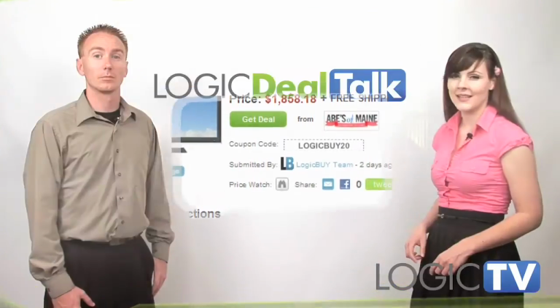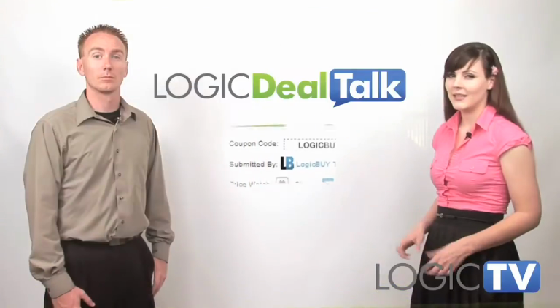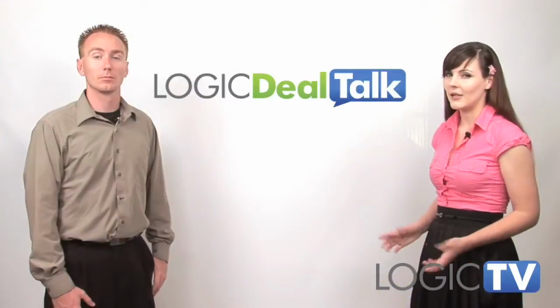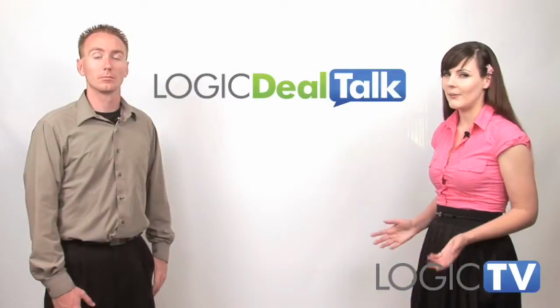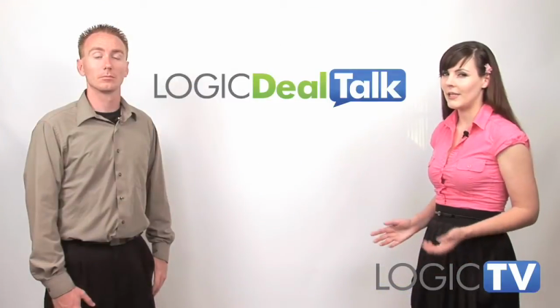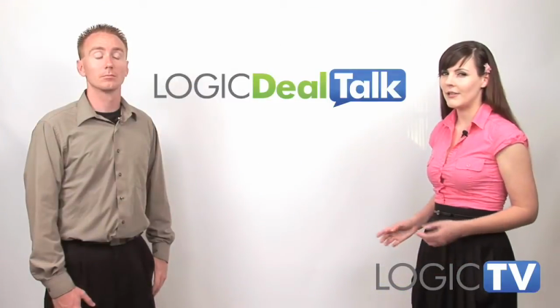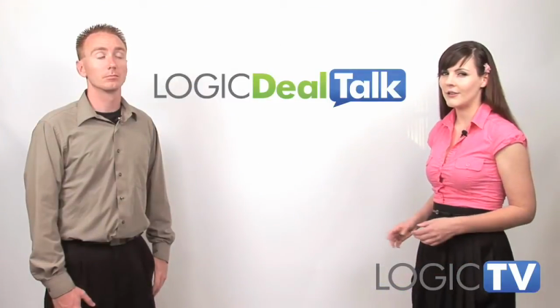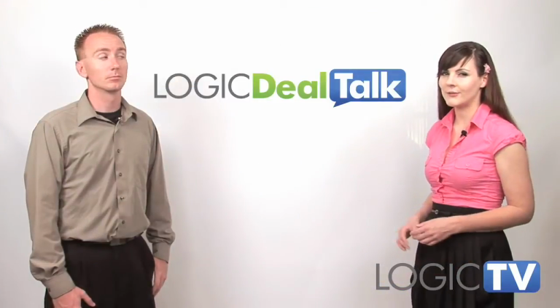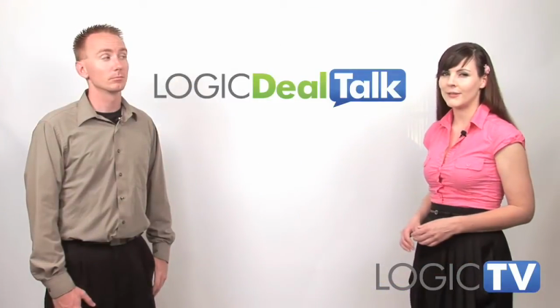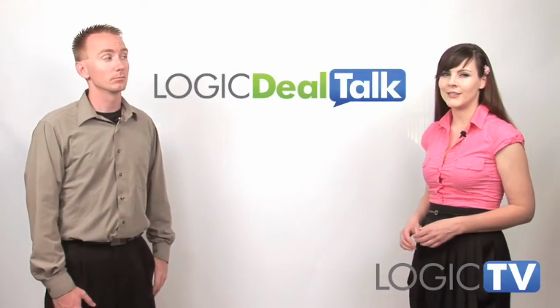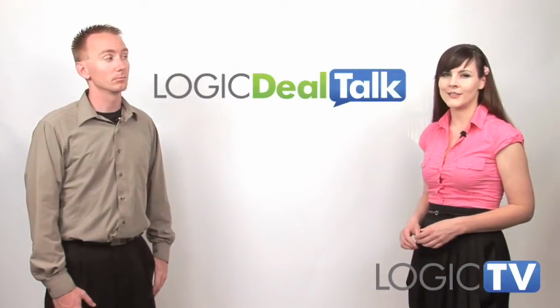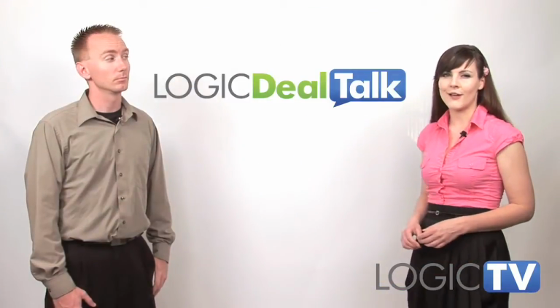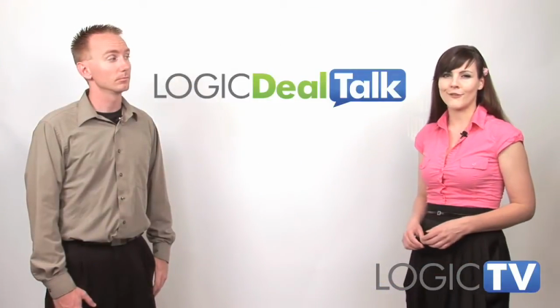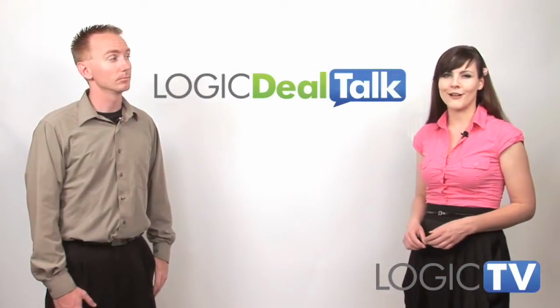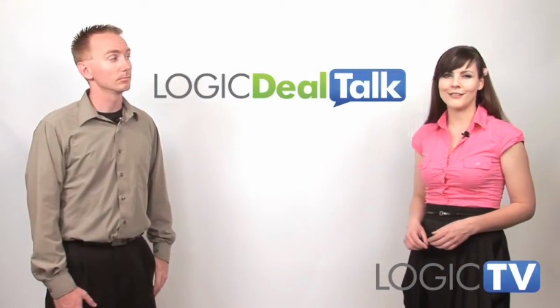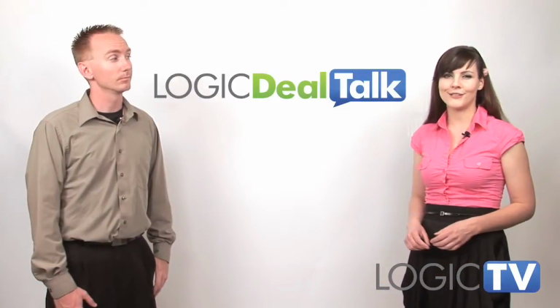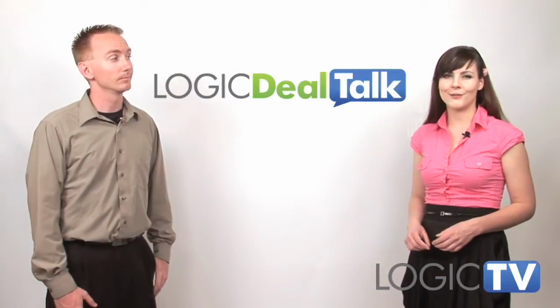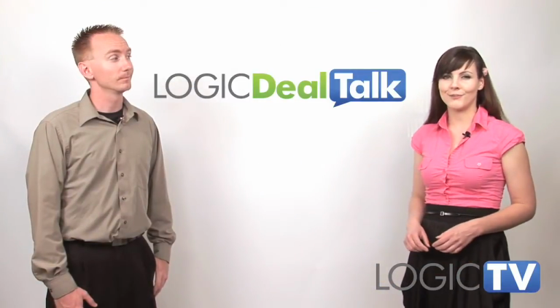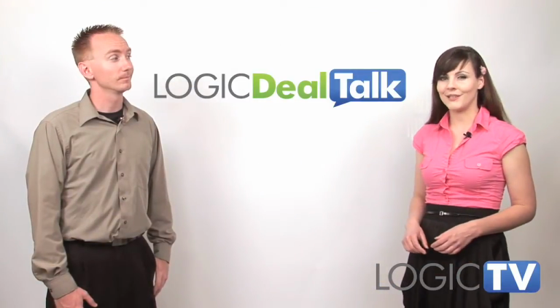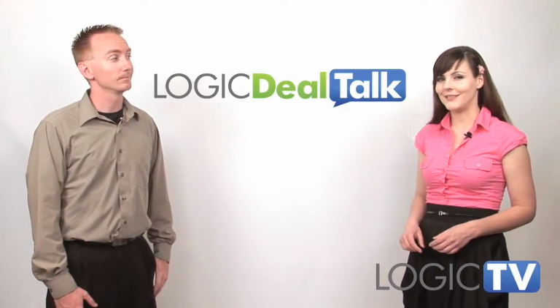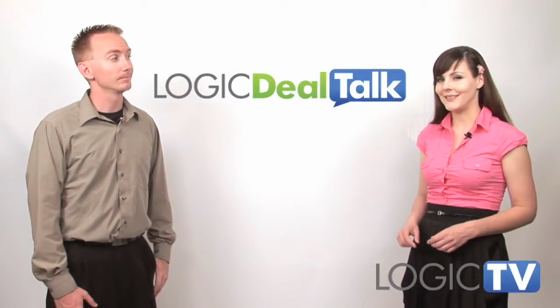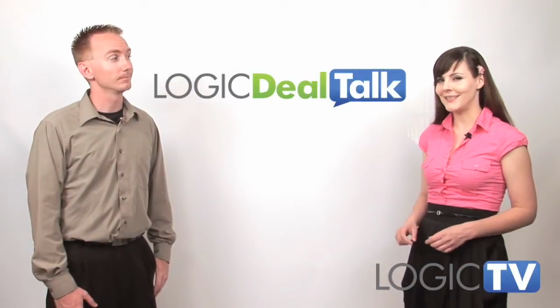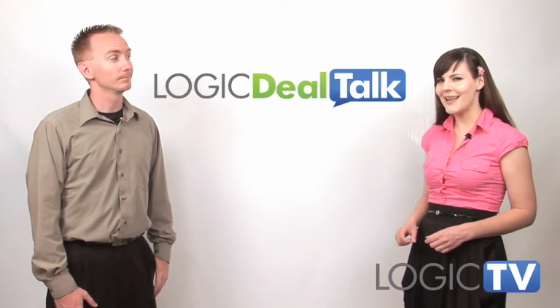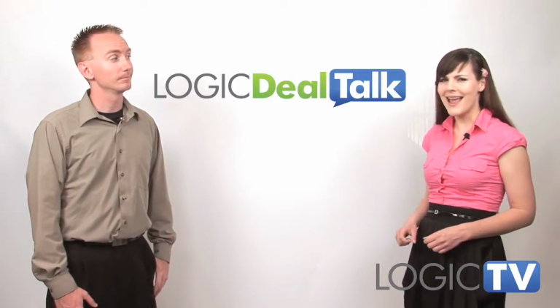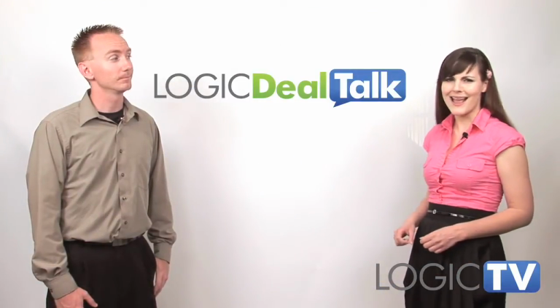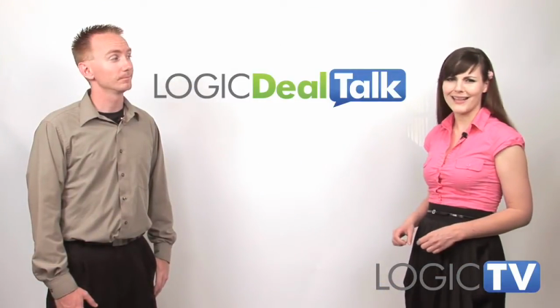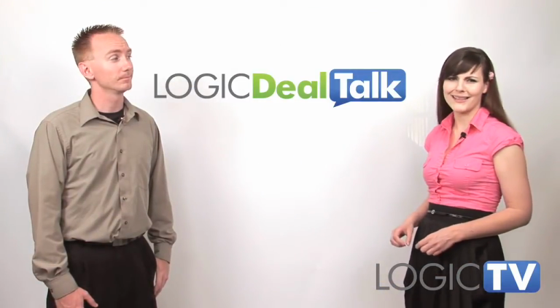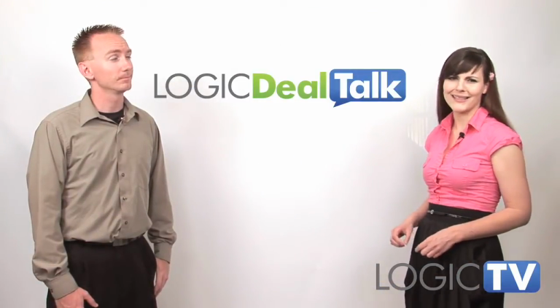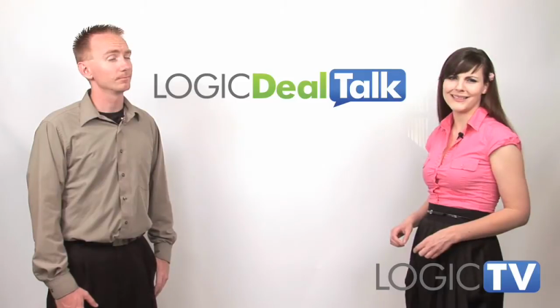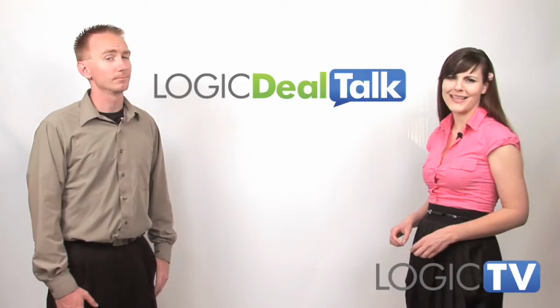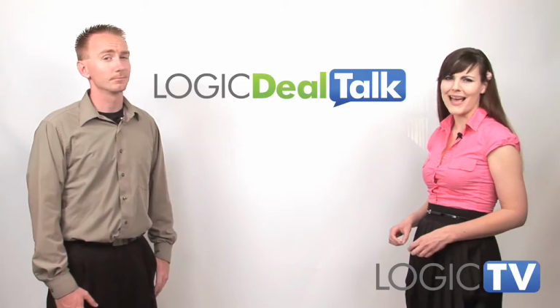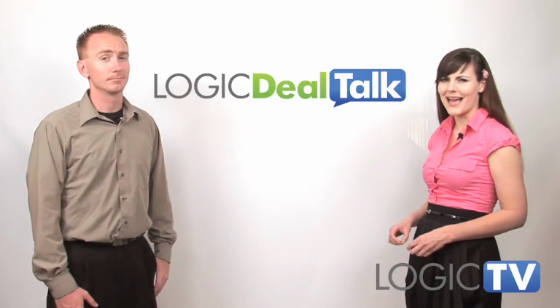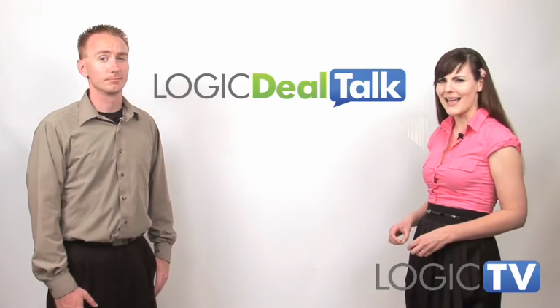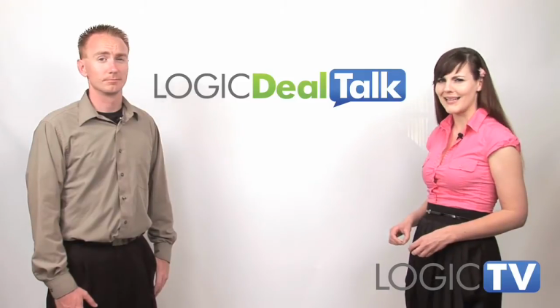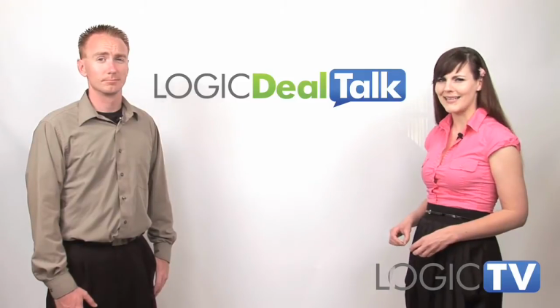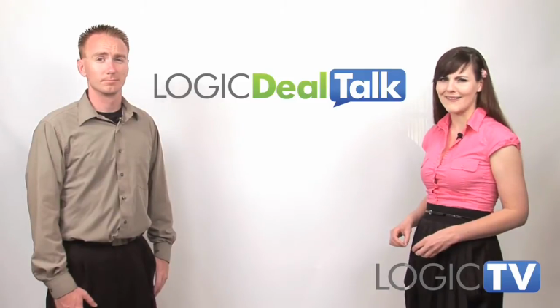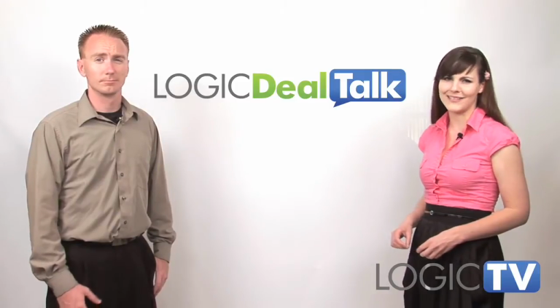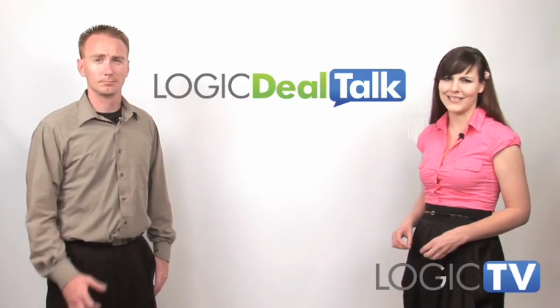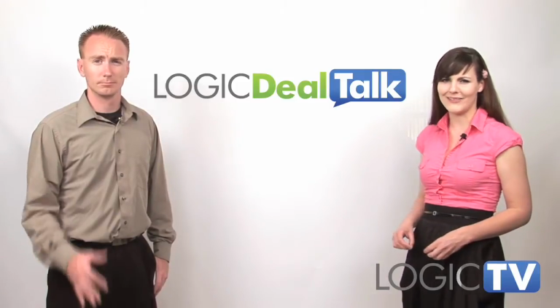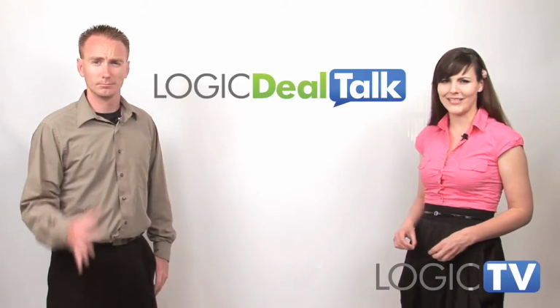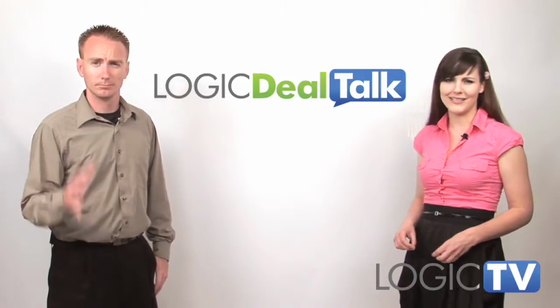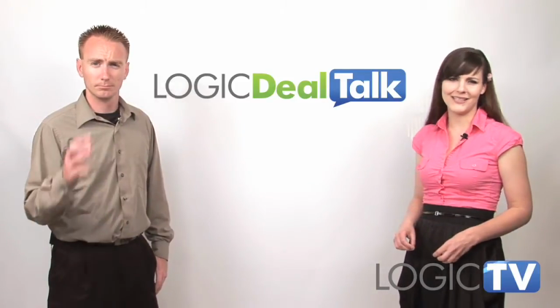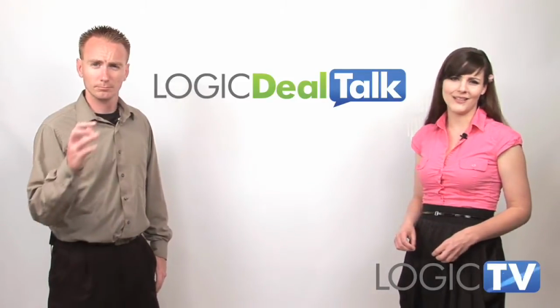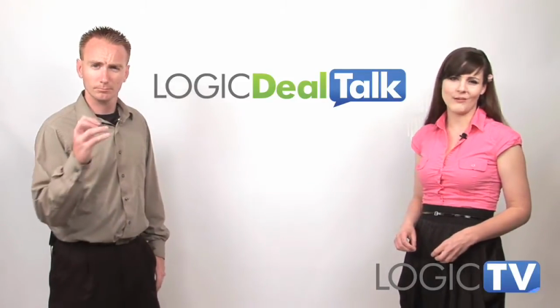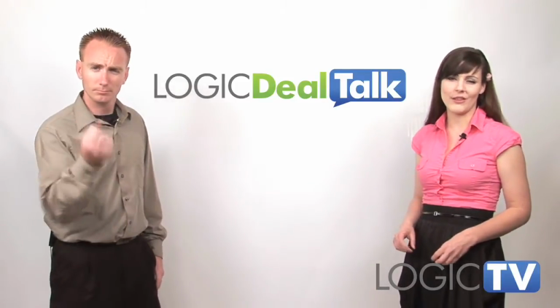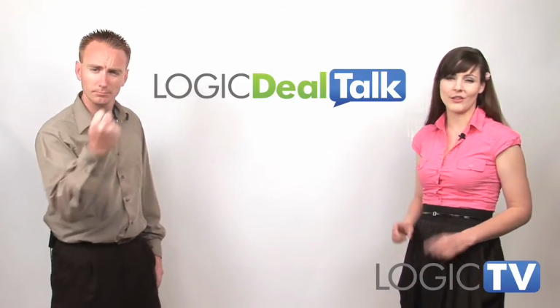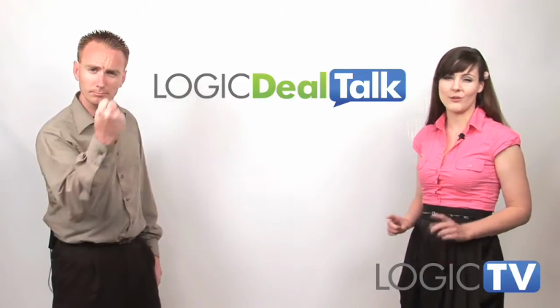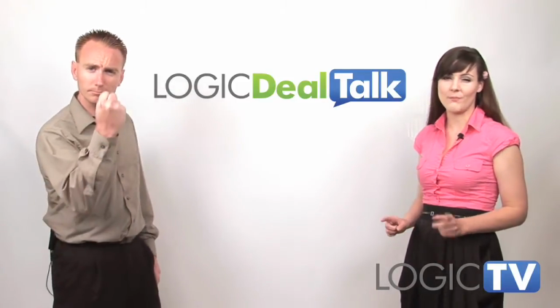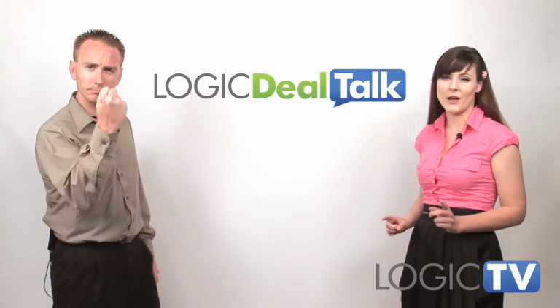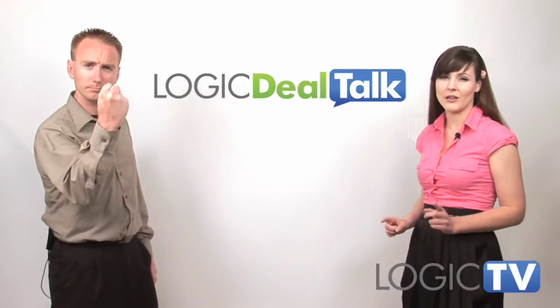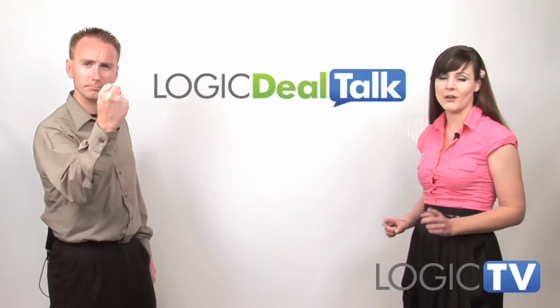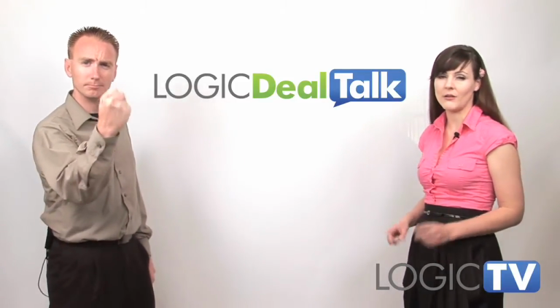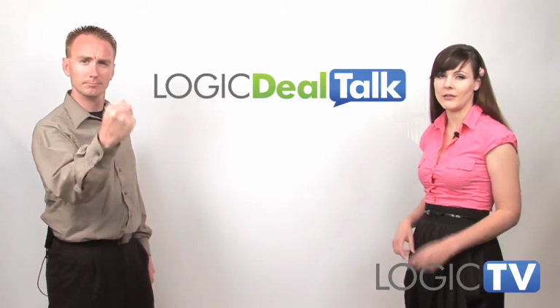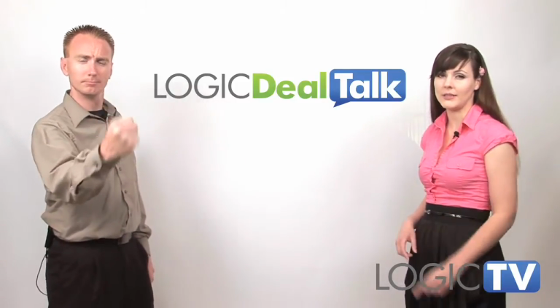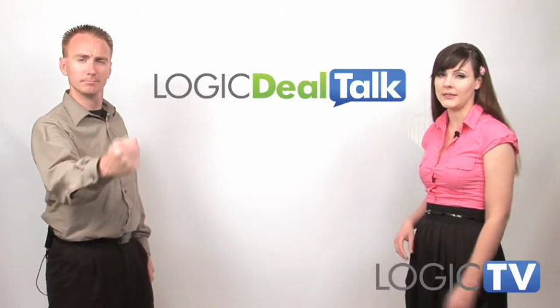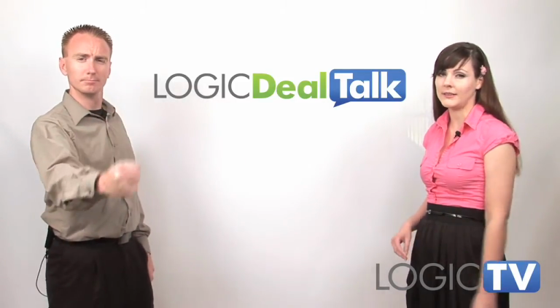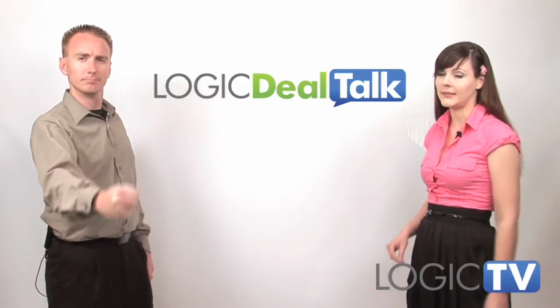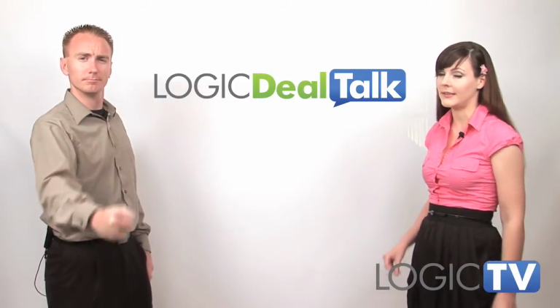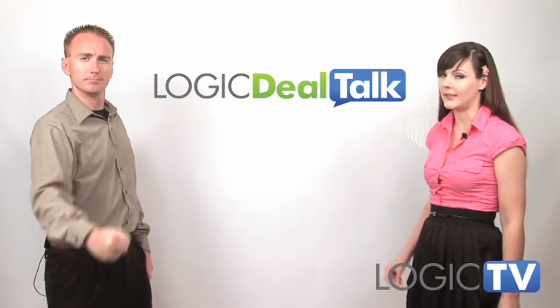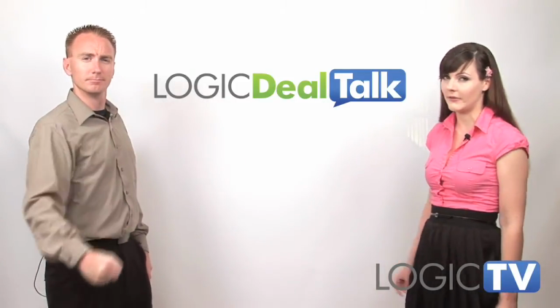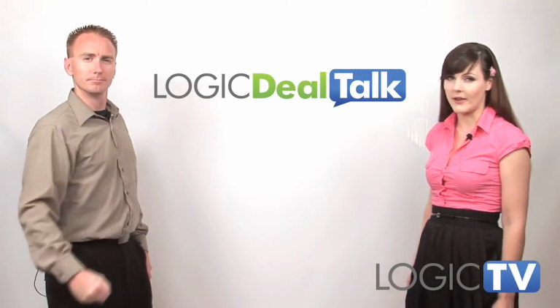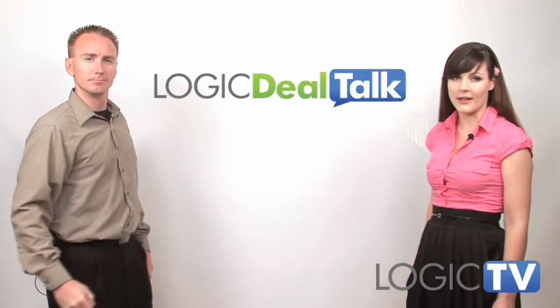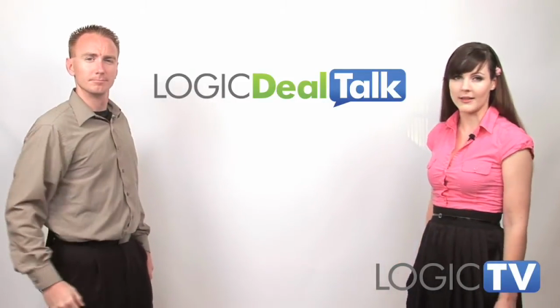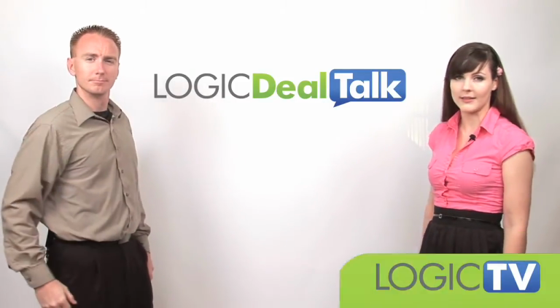Nobody knows when this offer ends, so please snag this high-def TV deal while the coupon code is still valid.